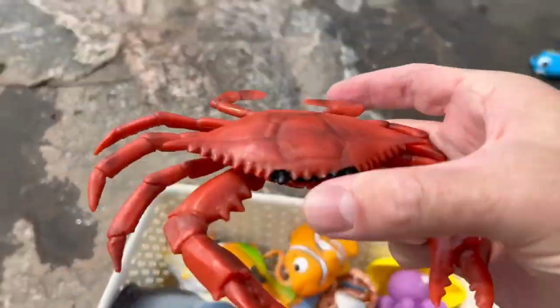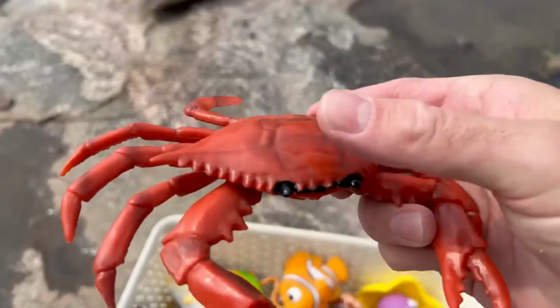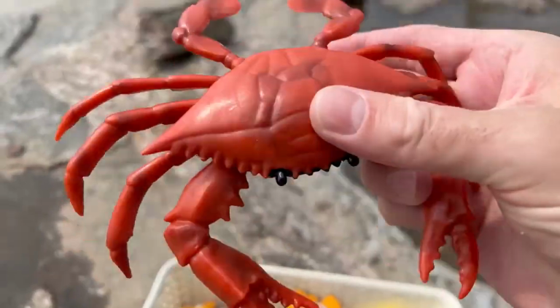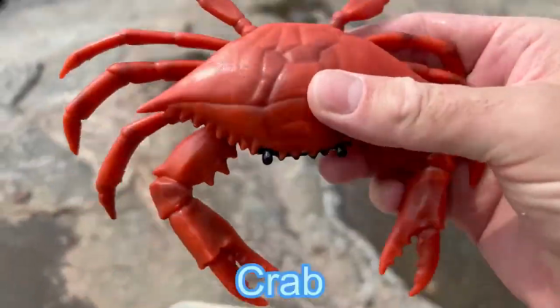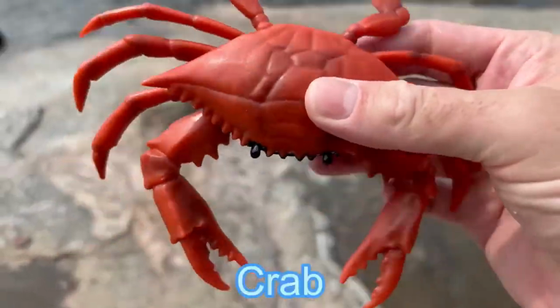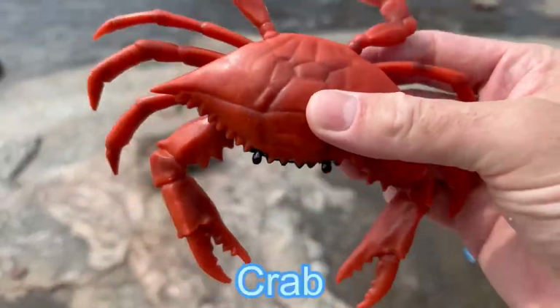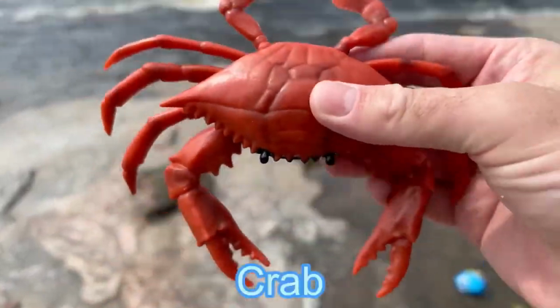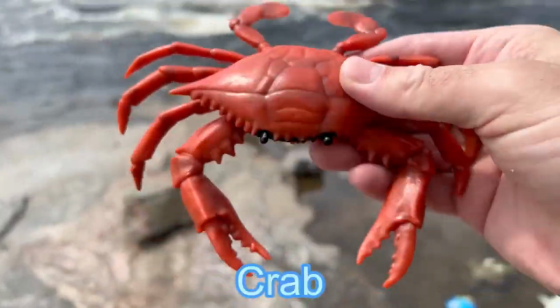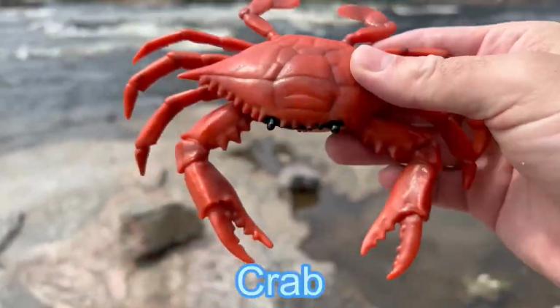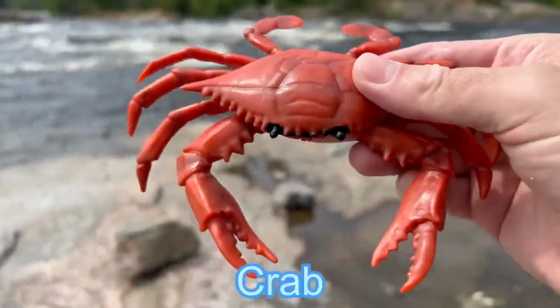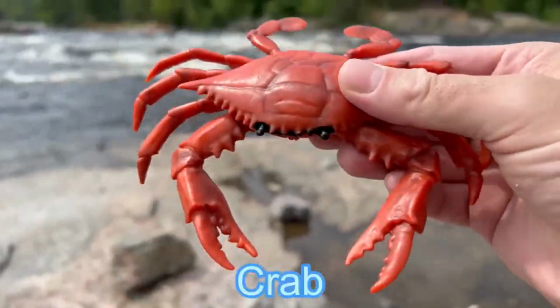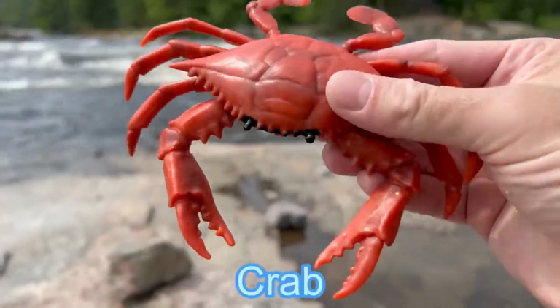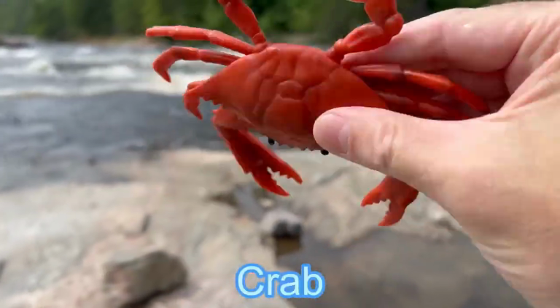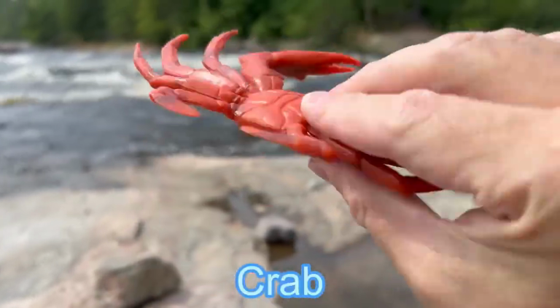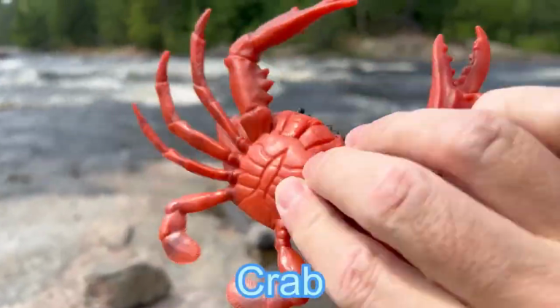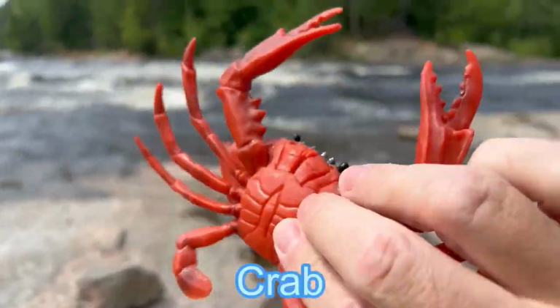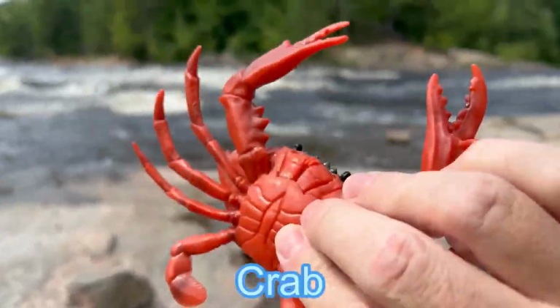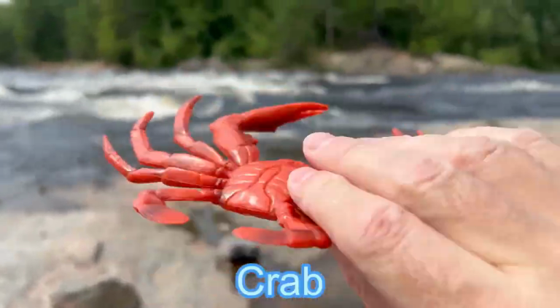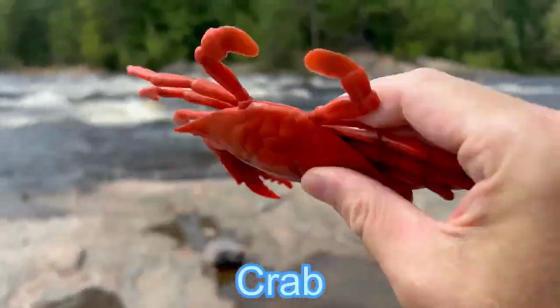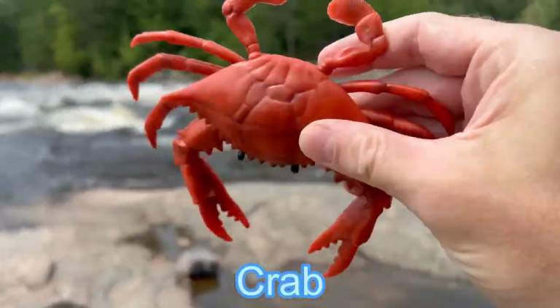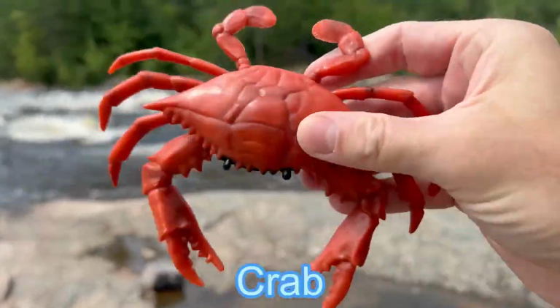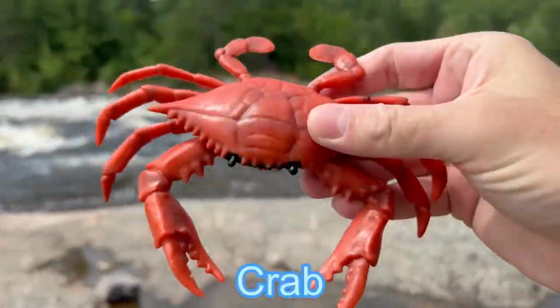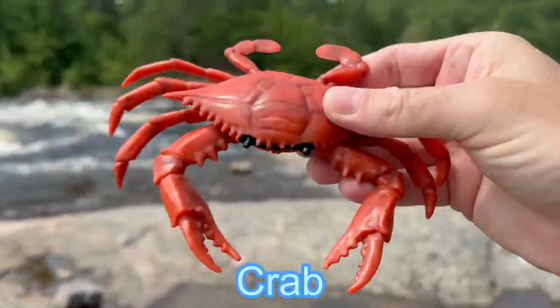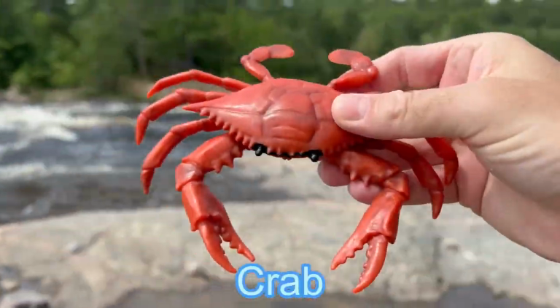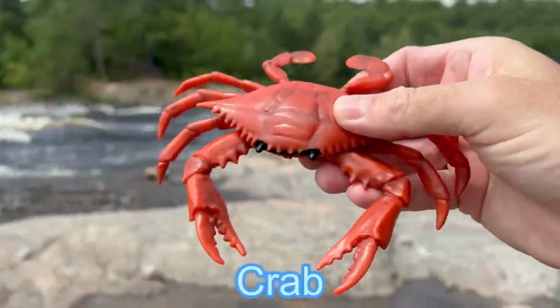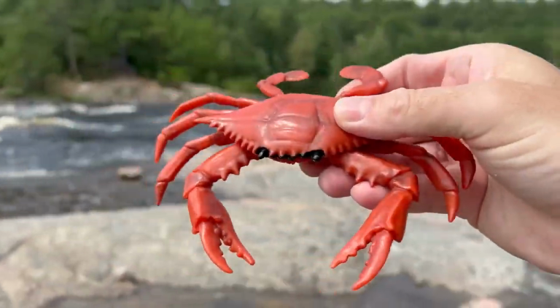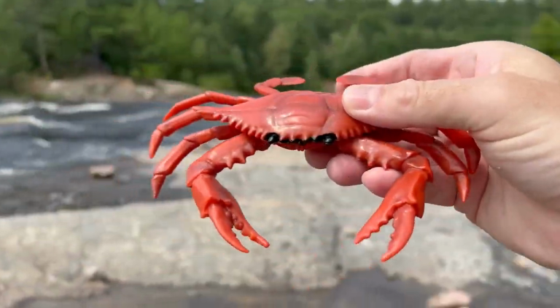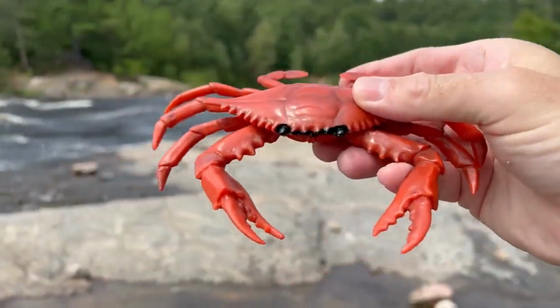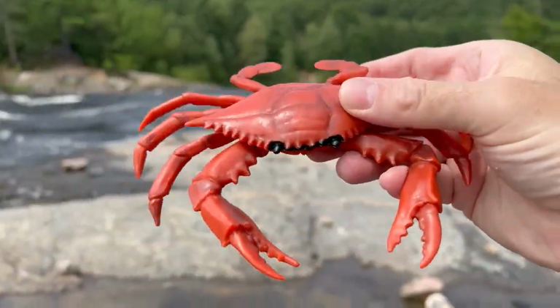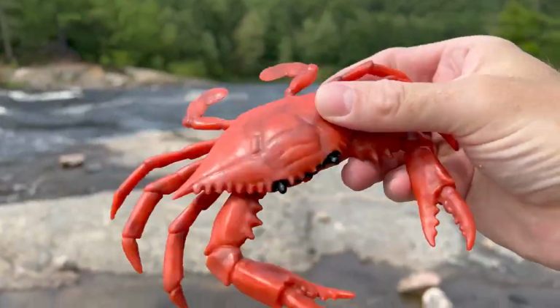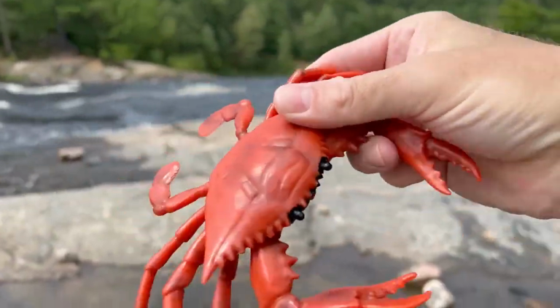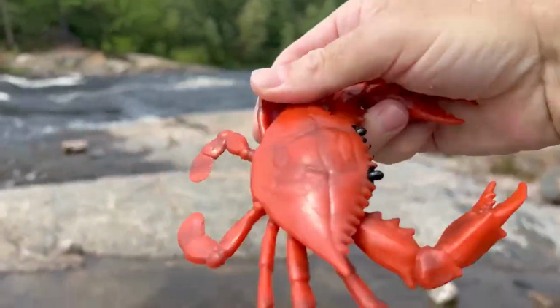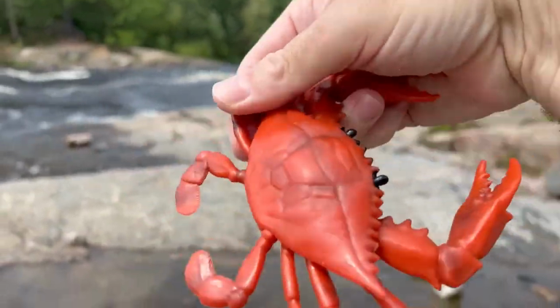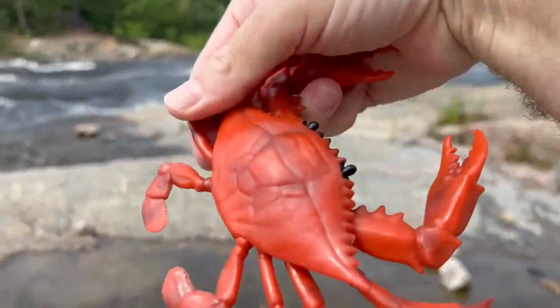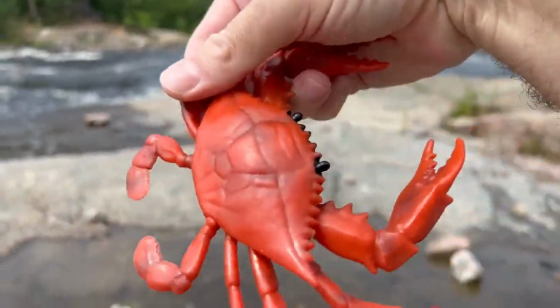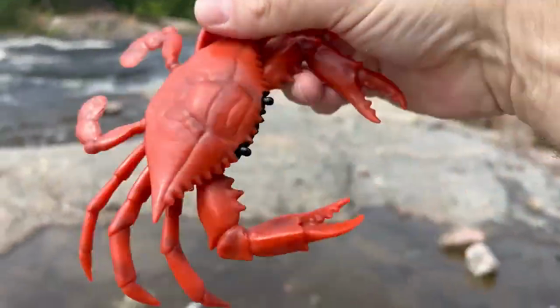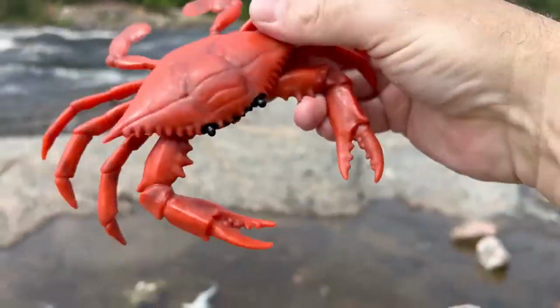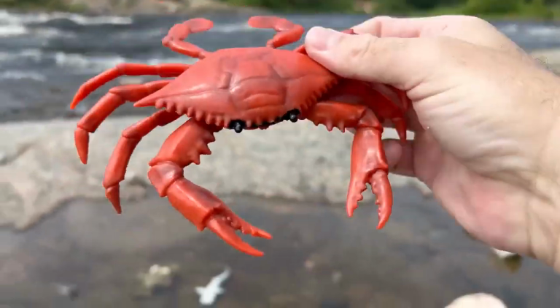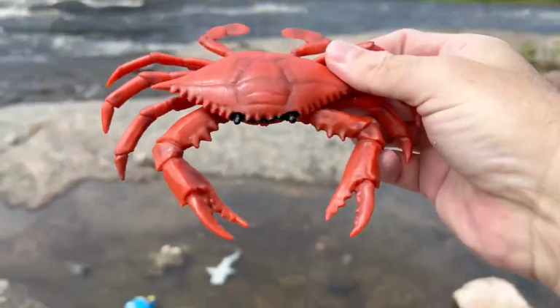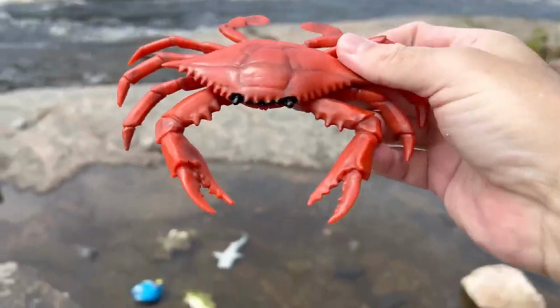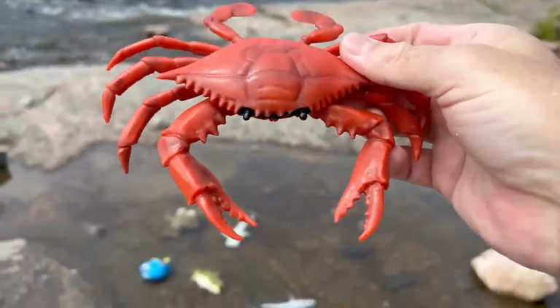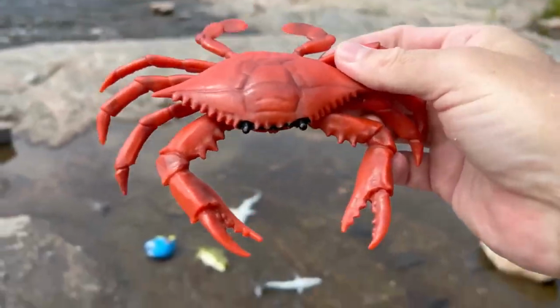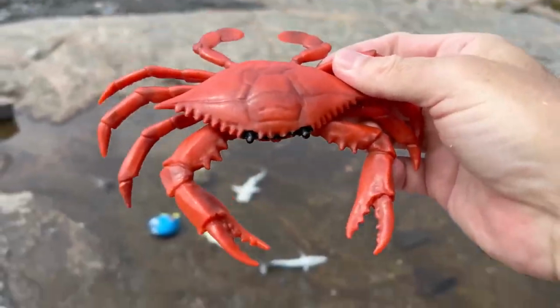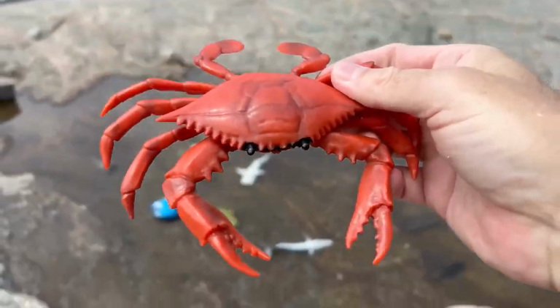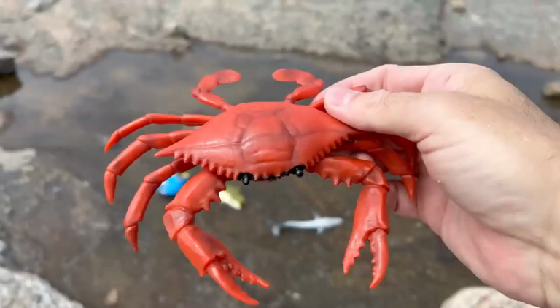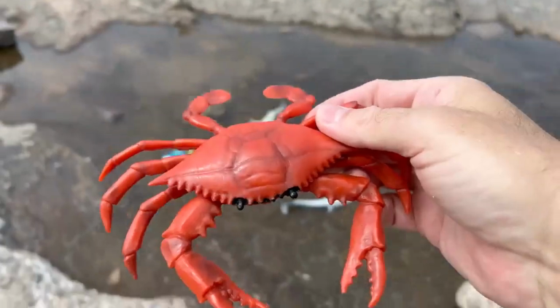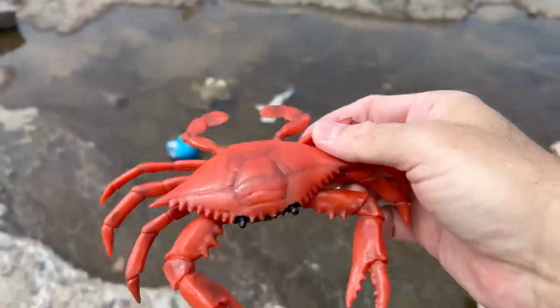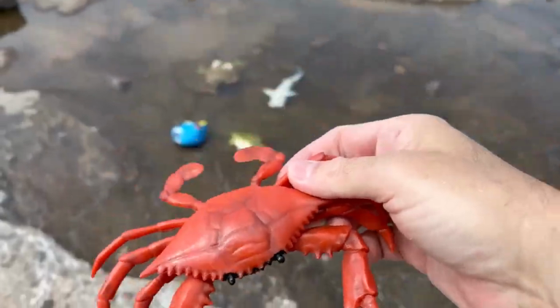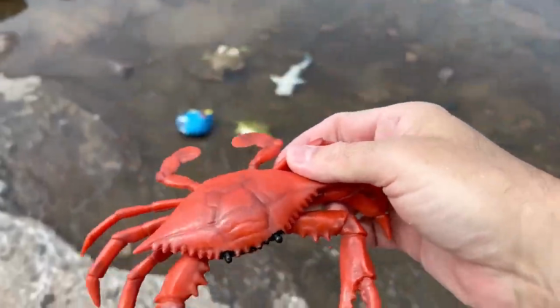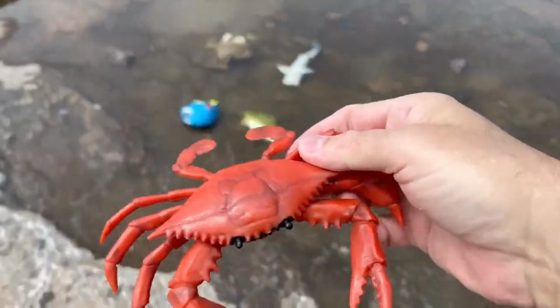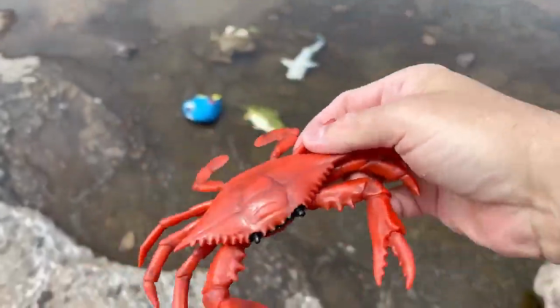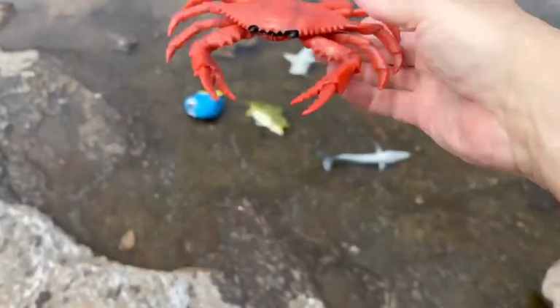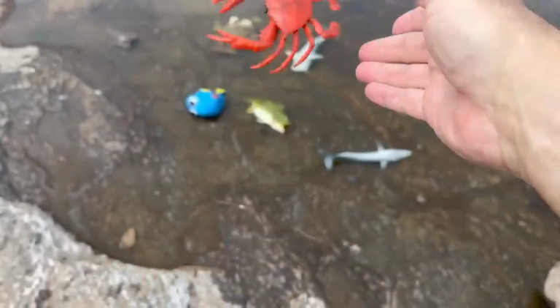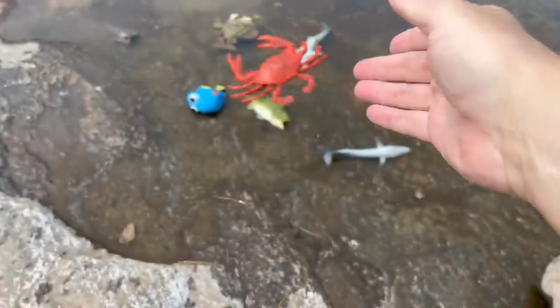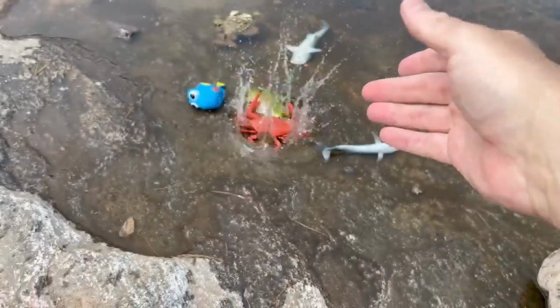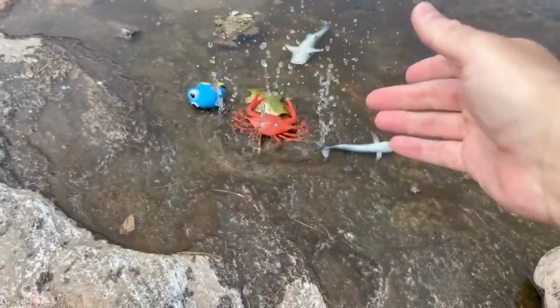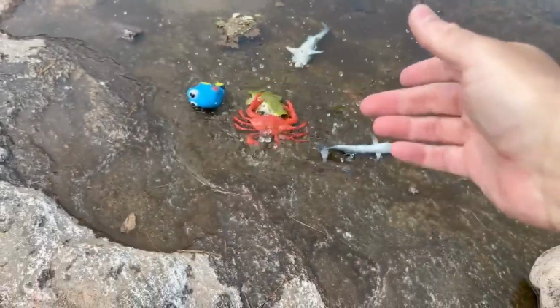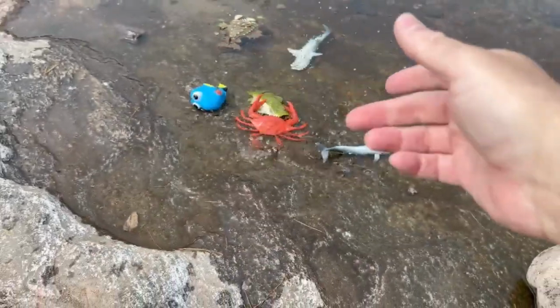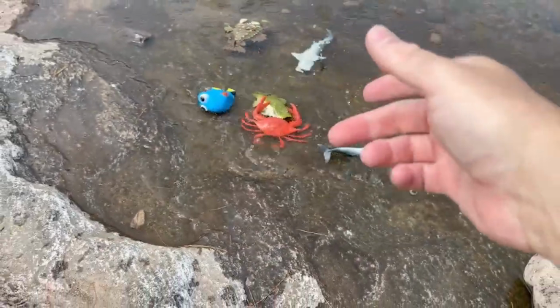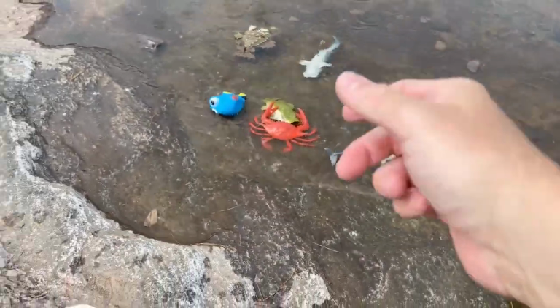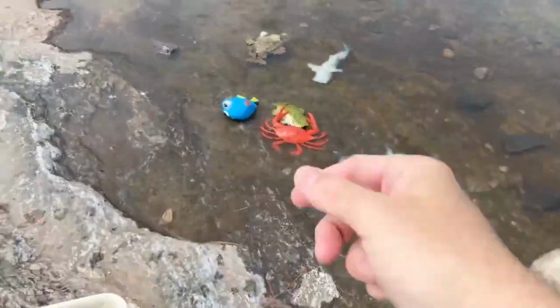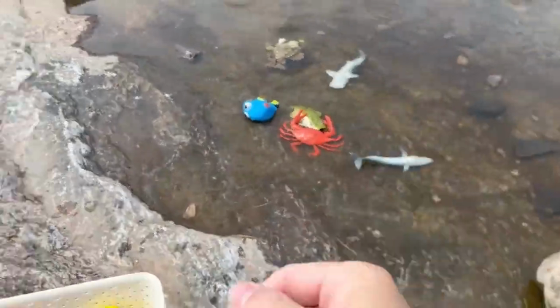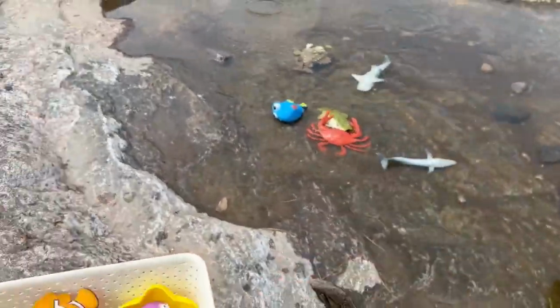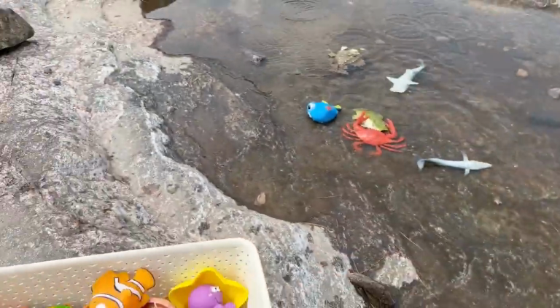We have a crab. A large crab. Put you down in the water.